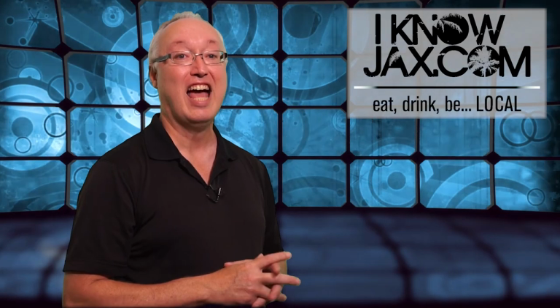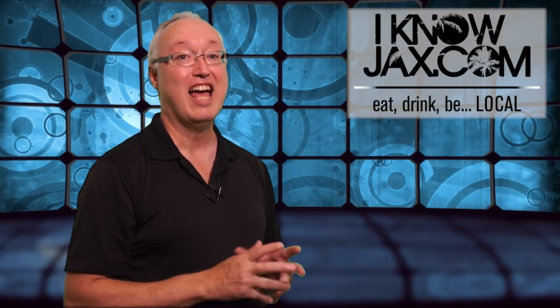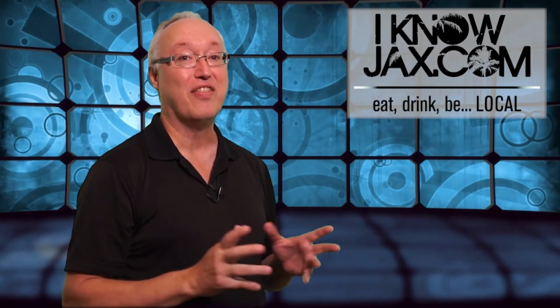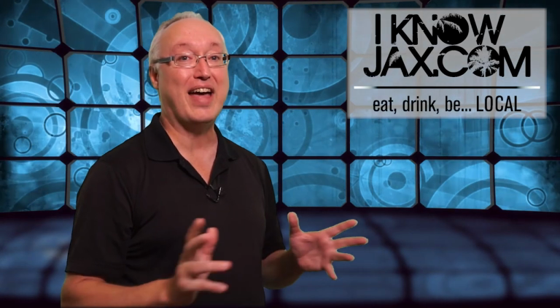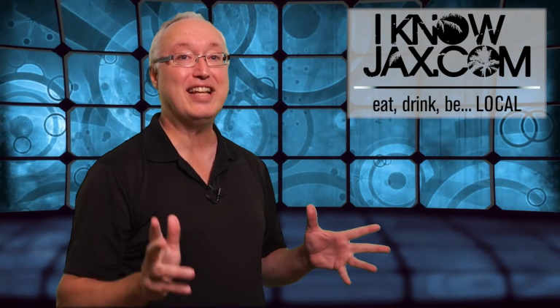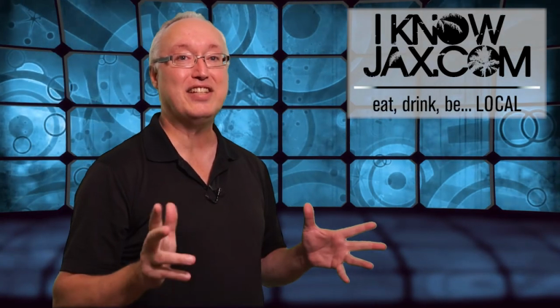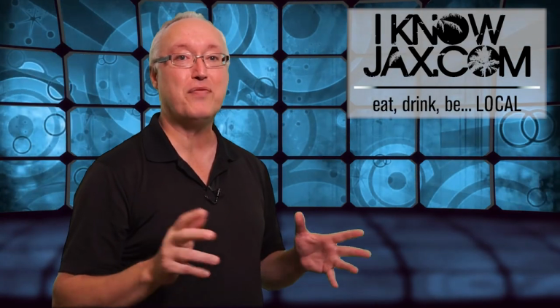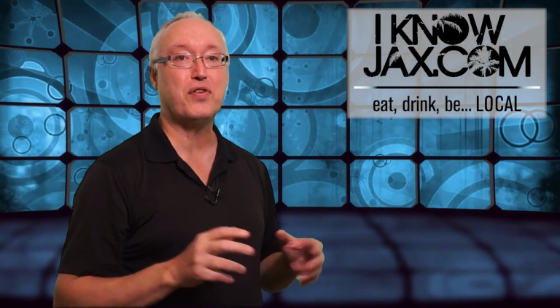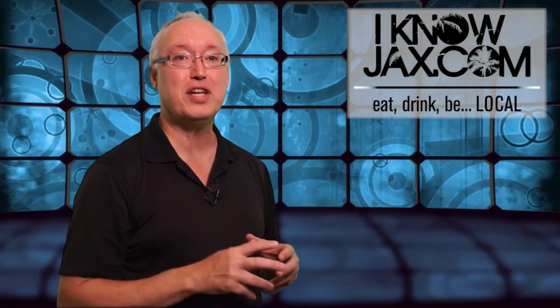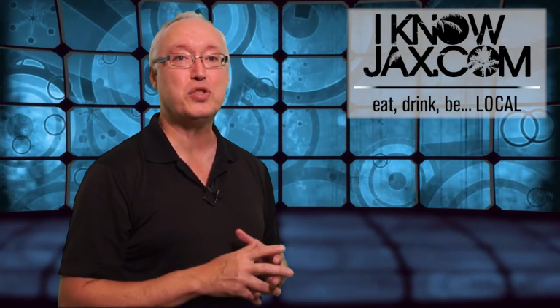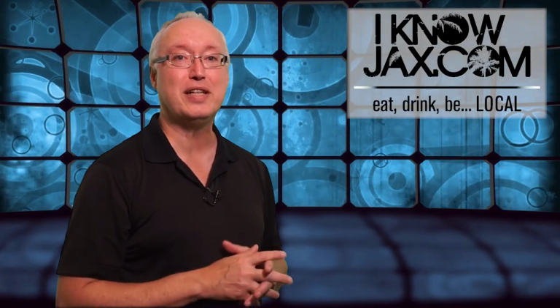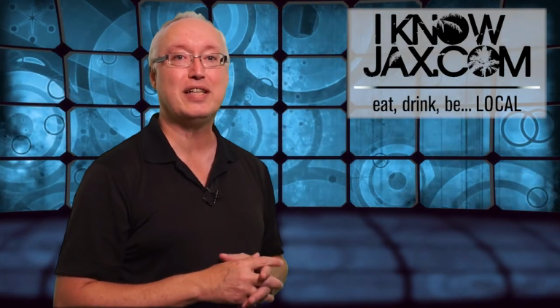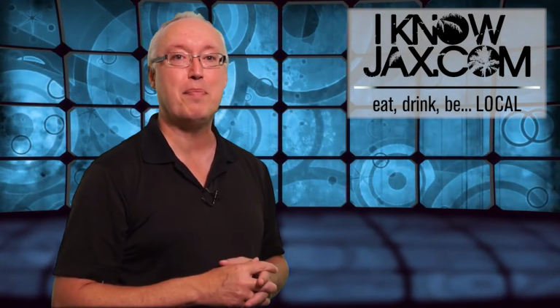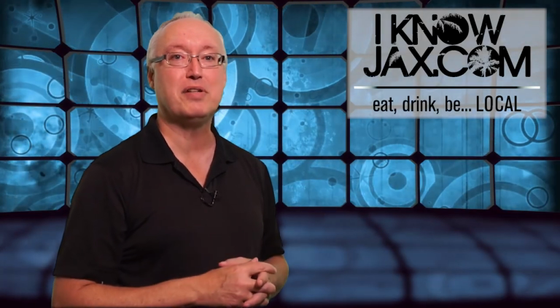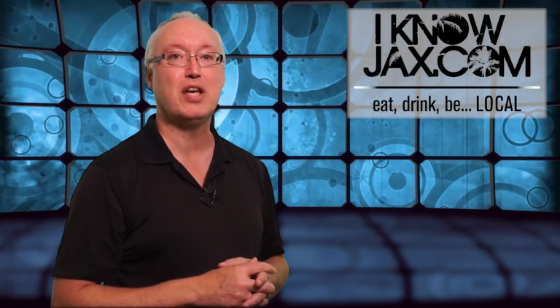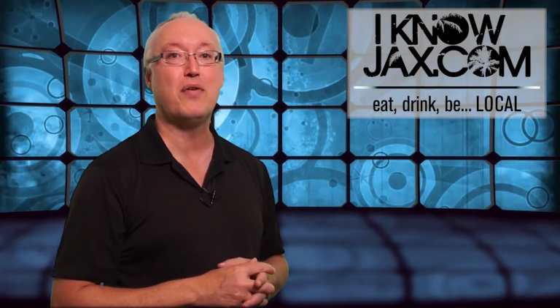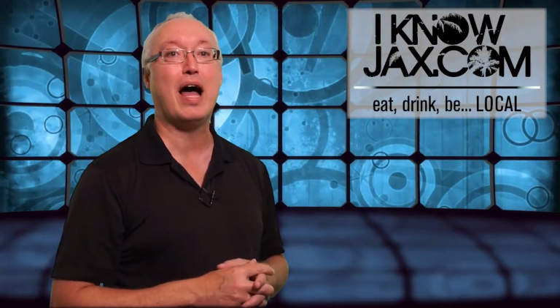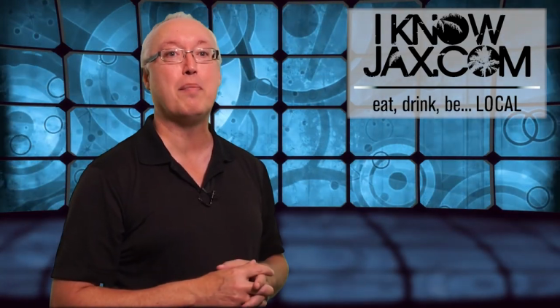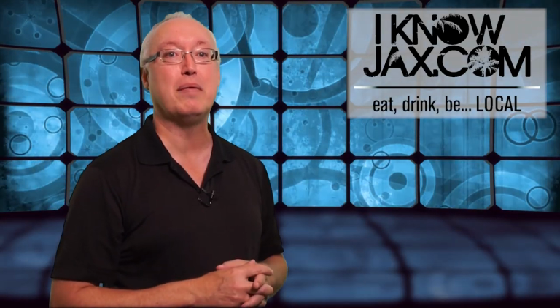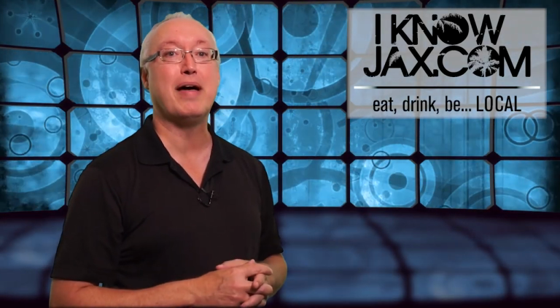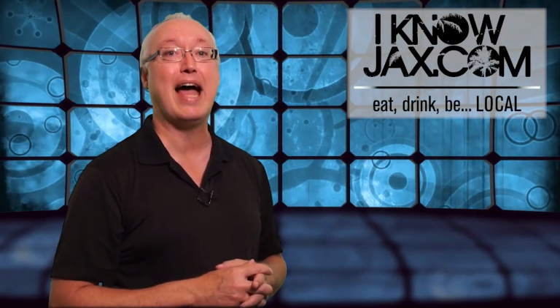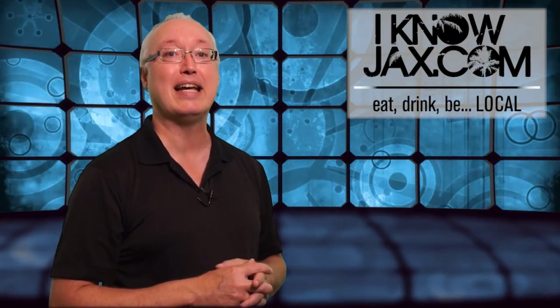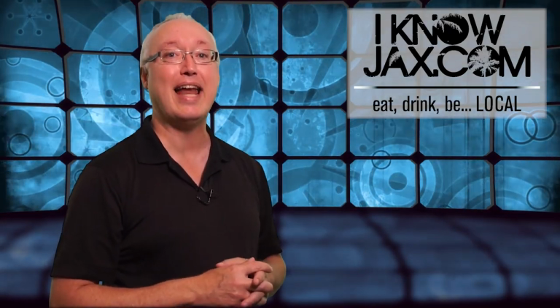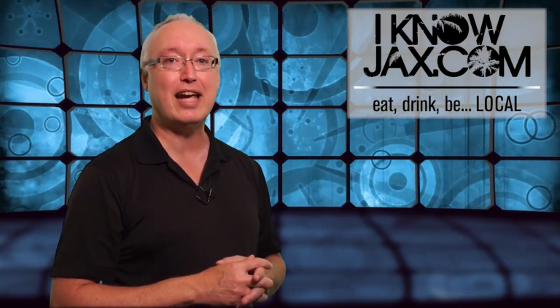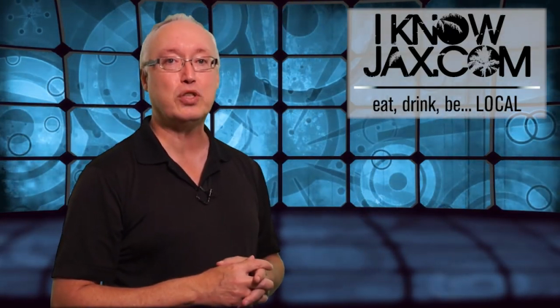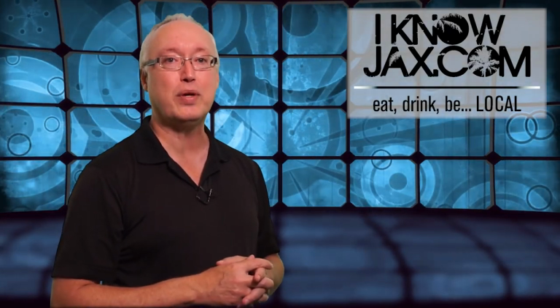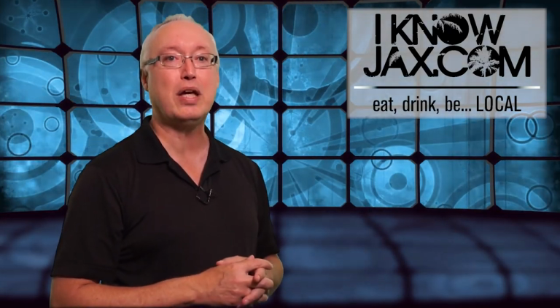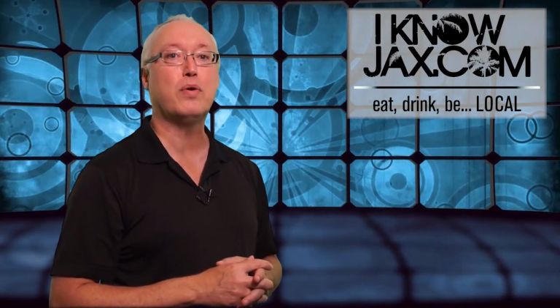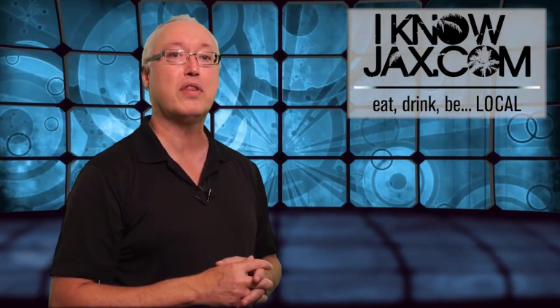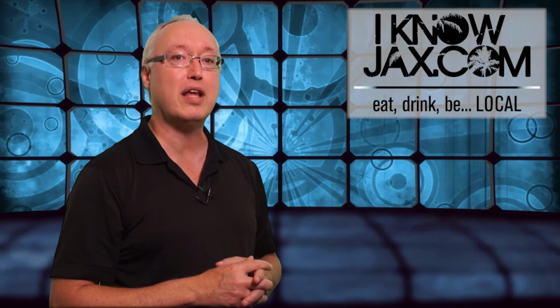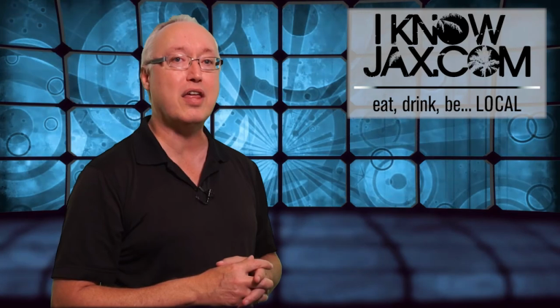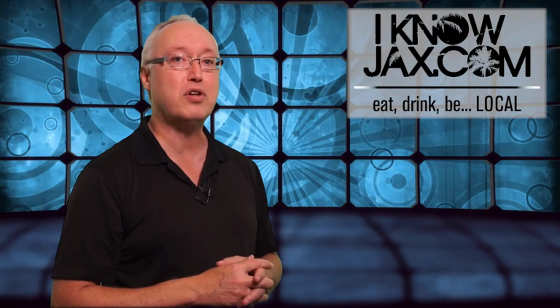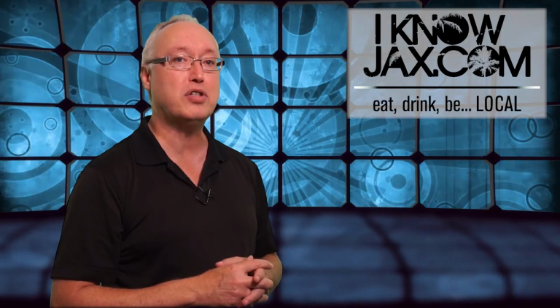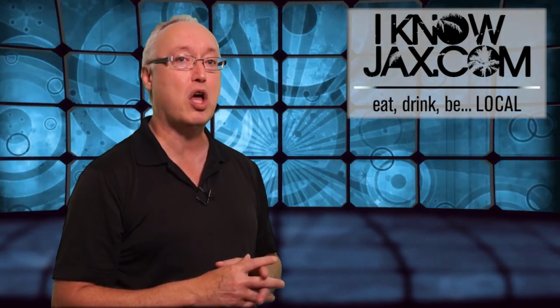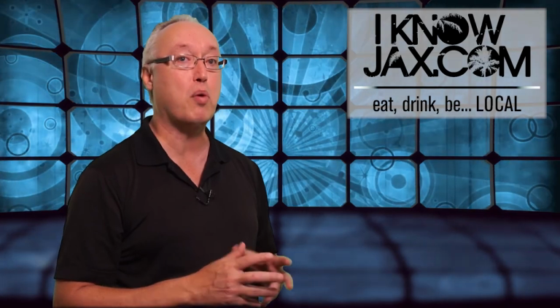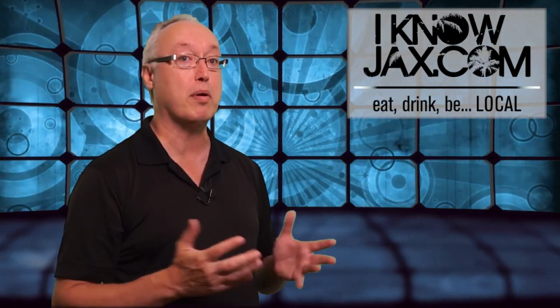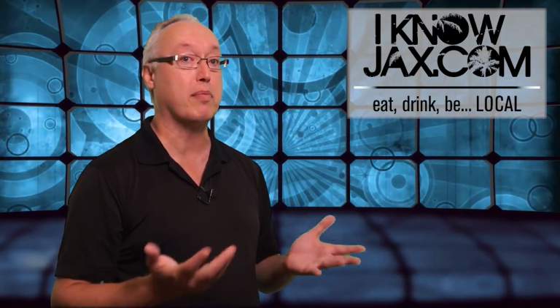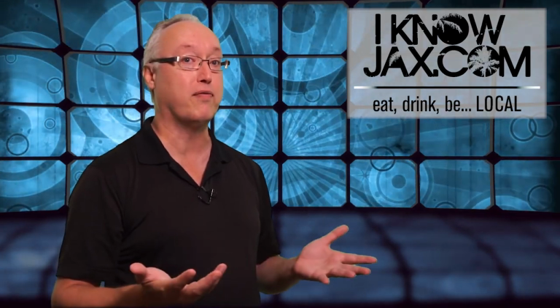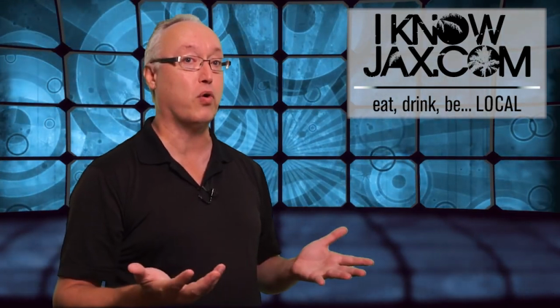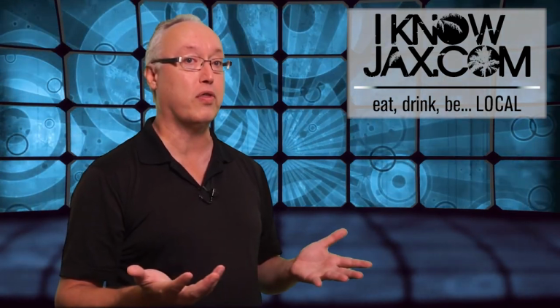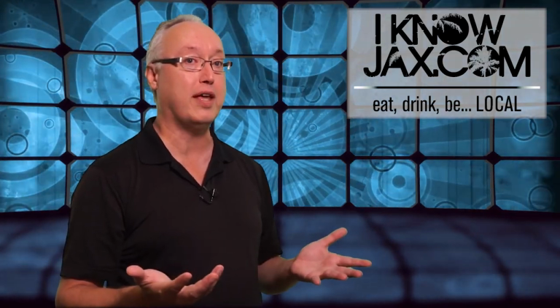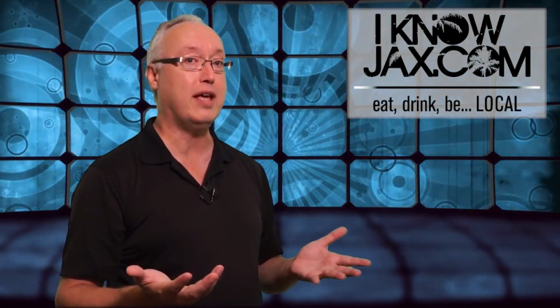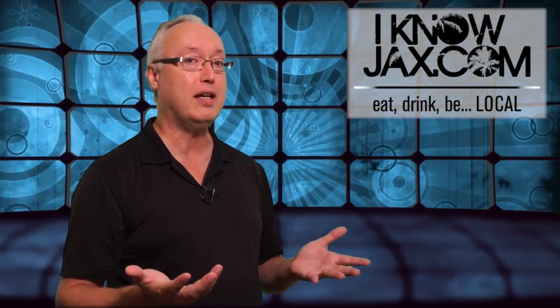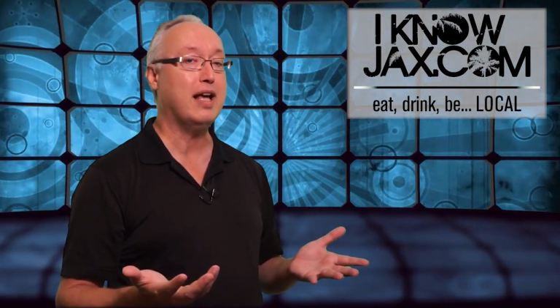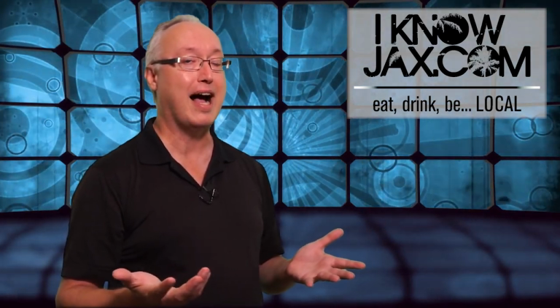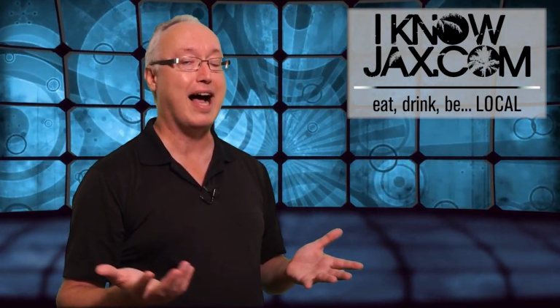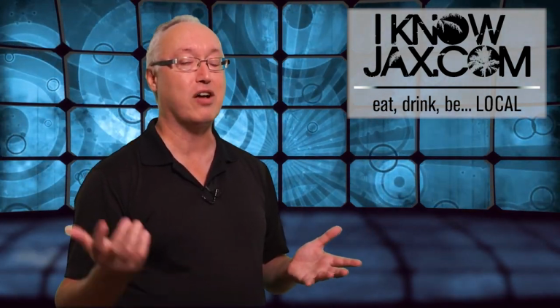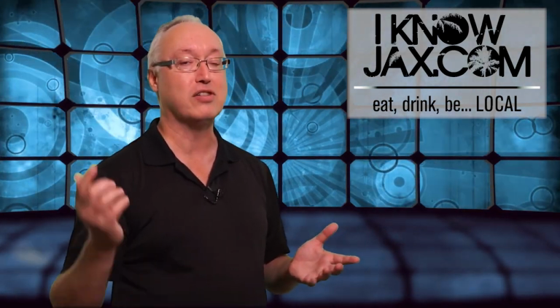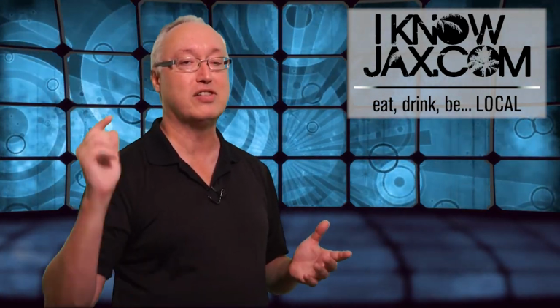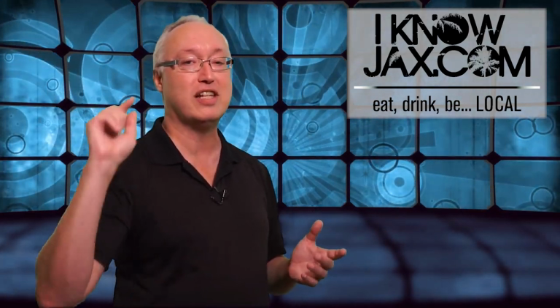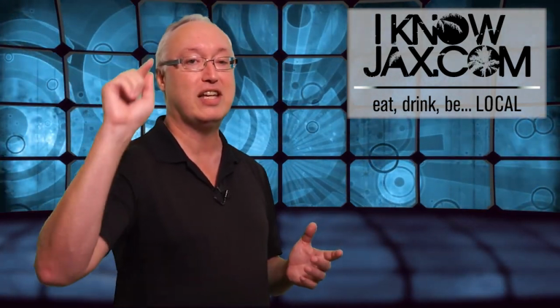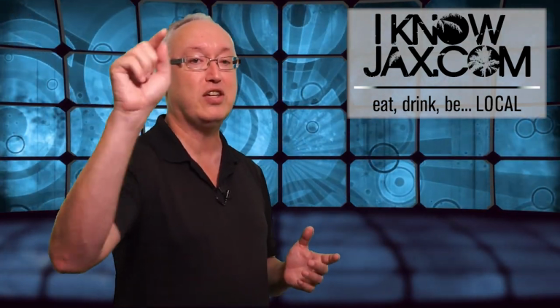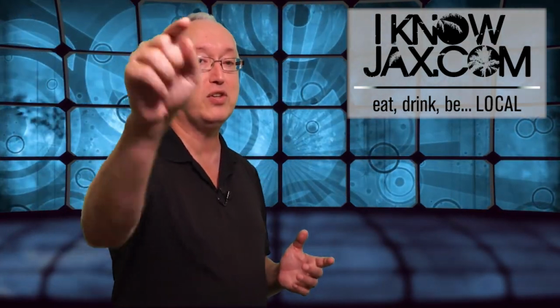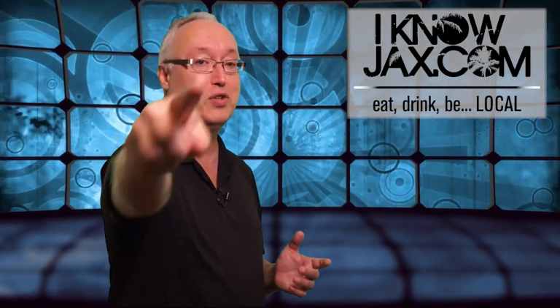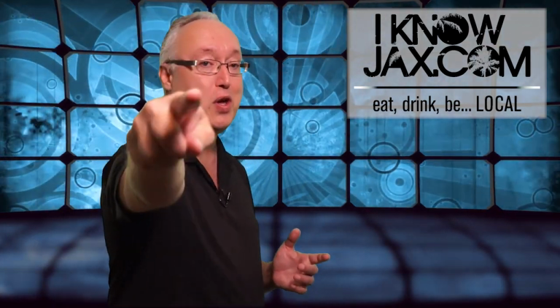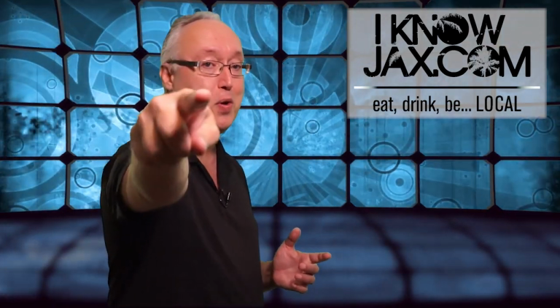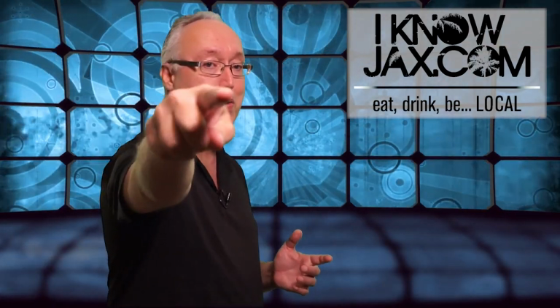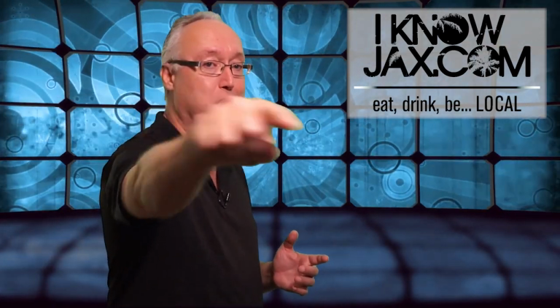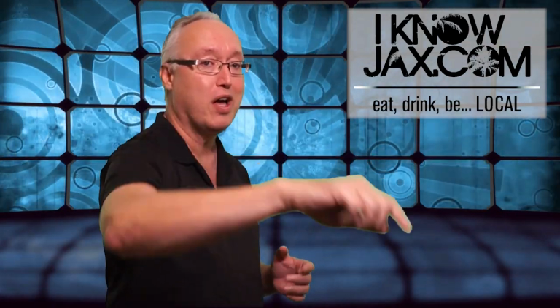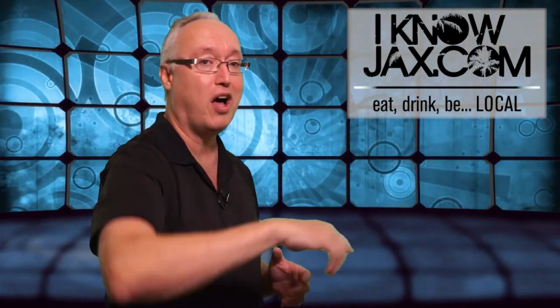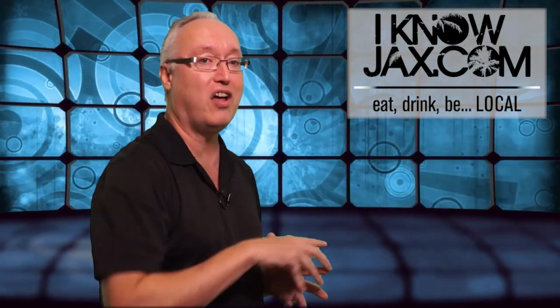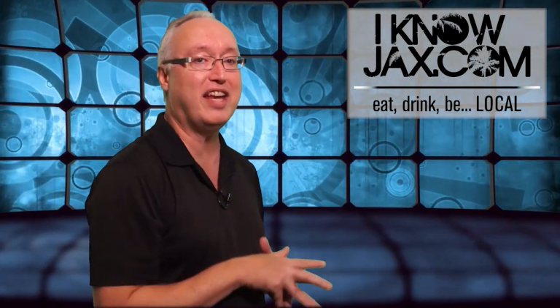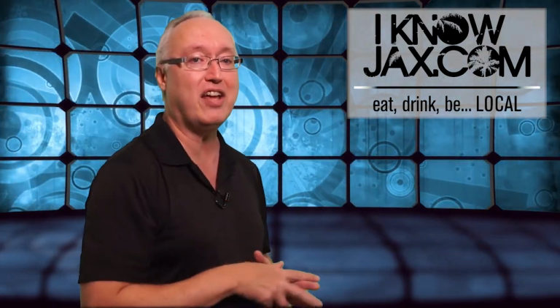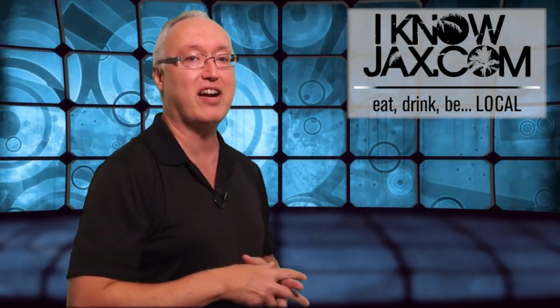That's it for this week's episode. I'll be back next week with another show, but before then I'll see you on the internet.